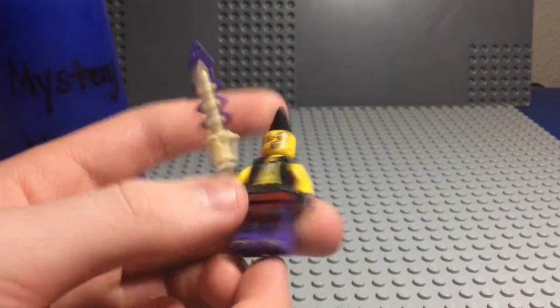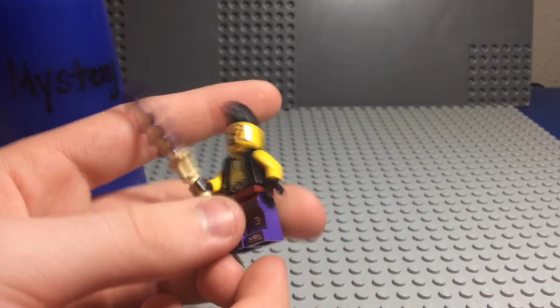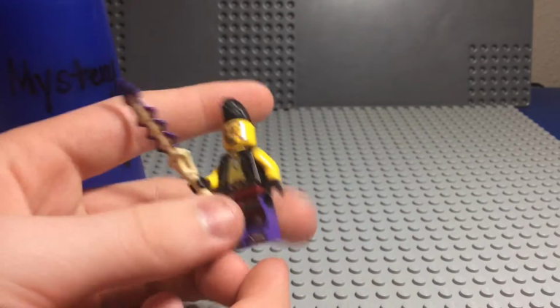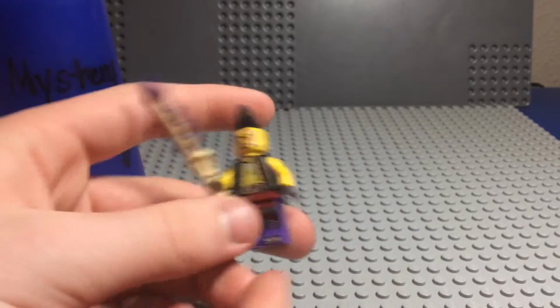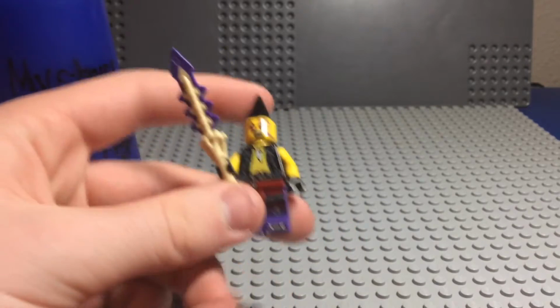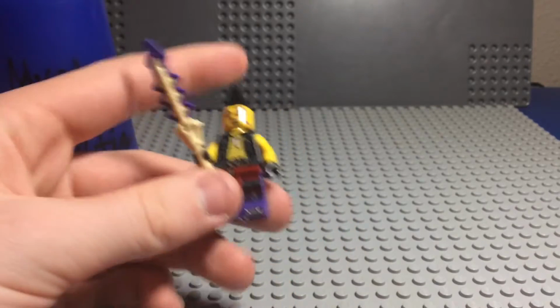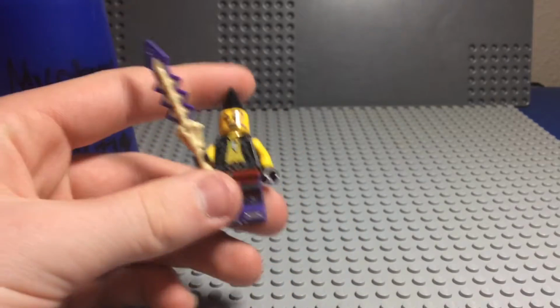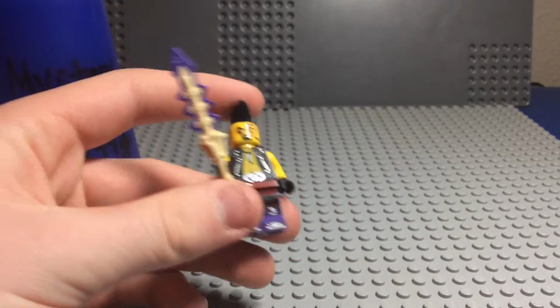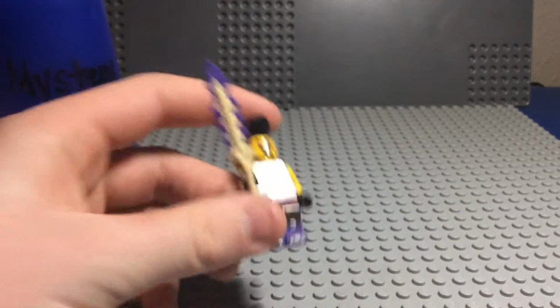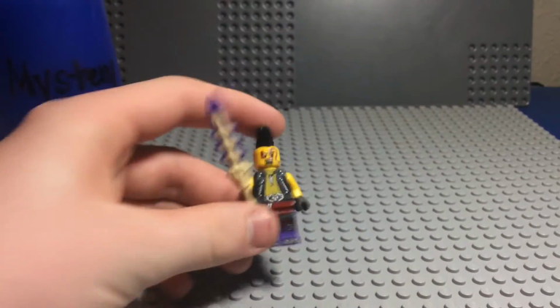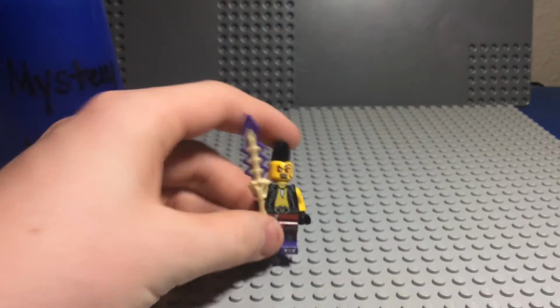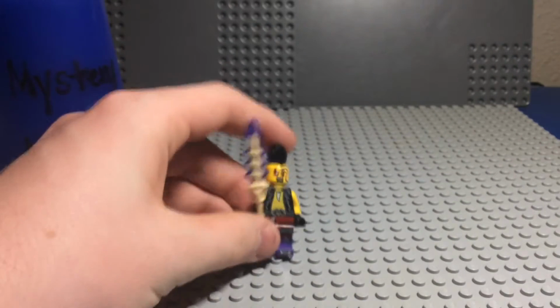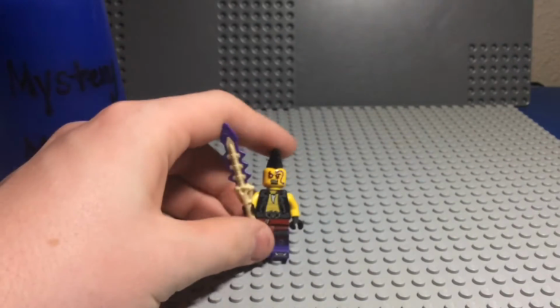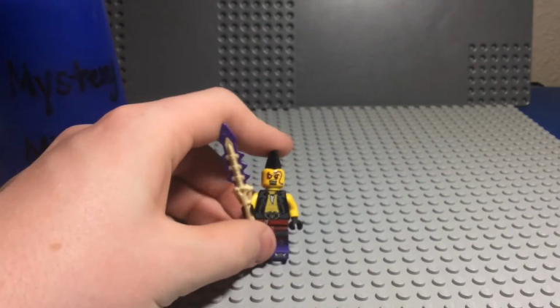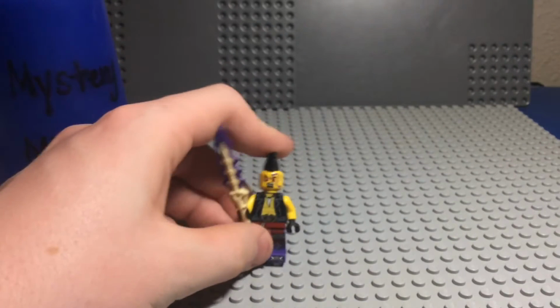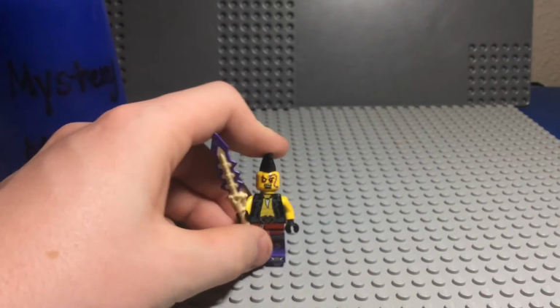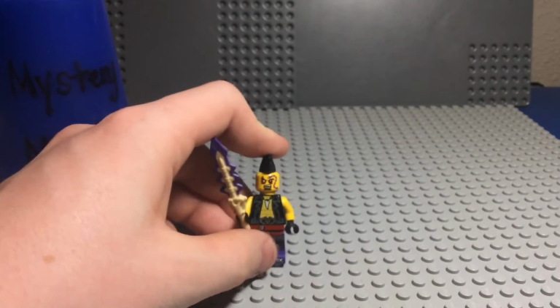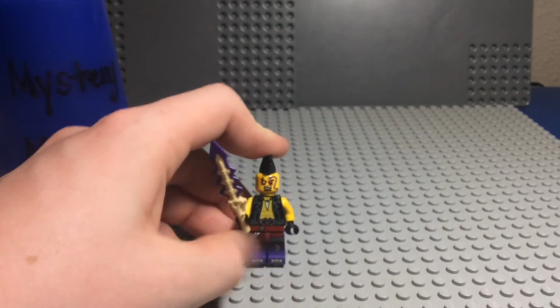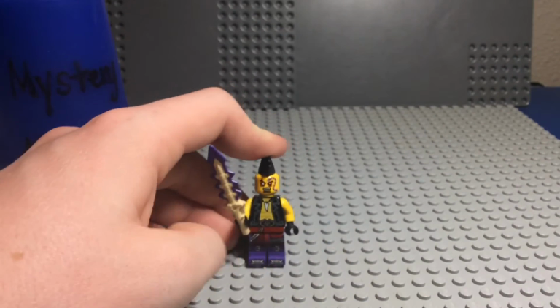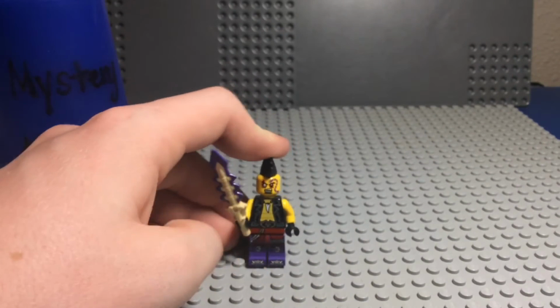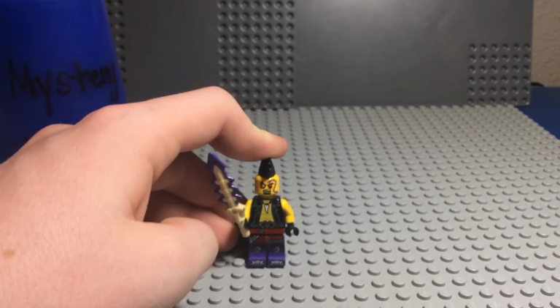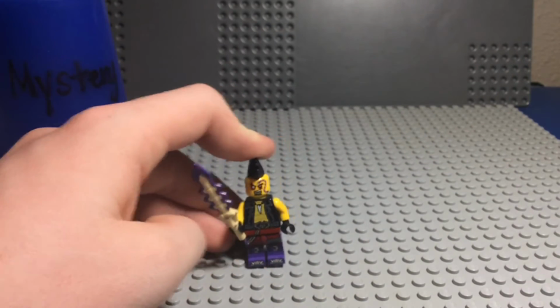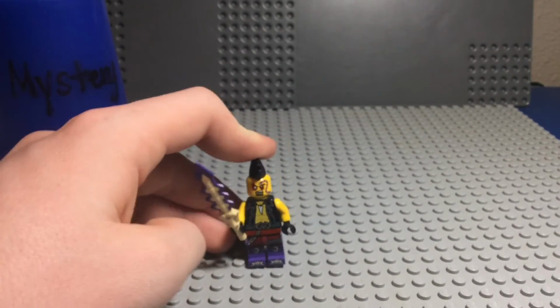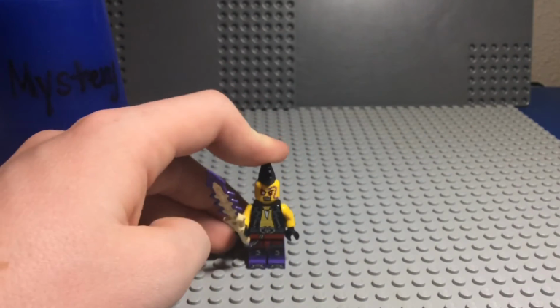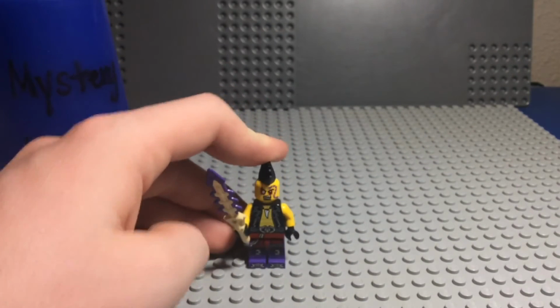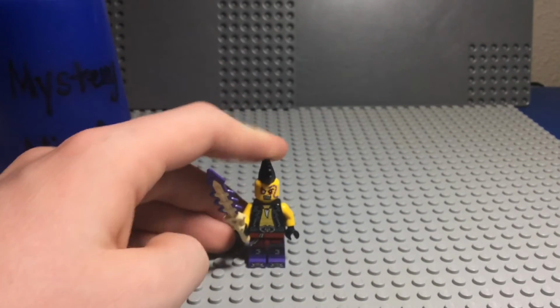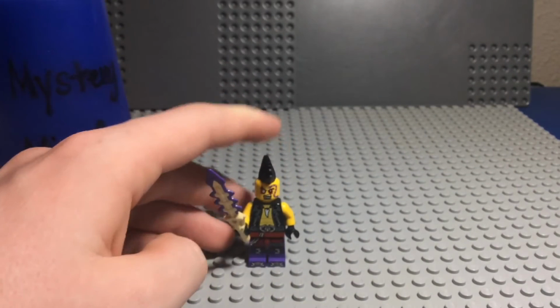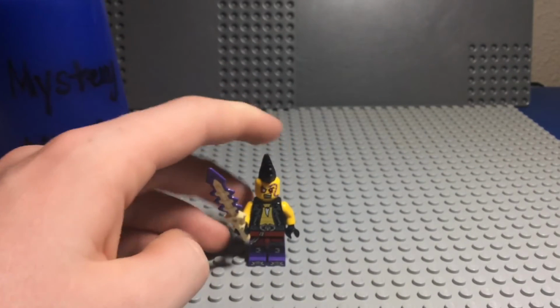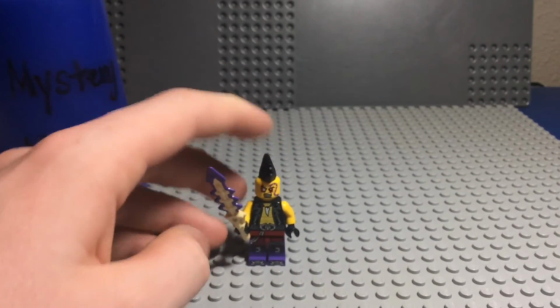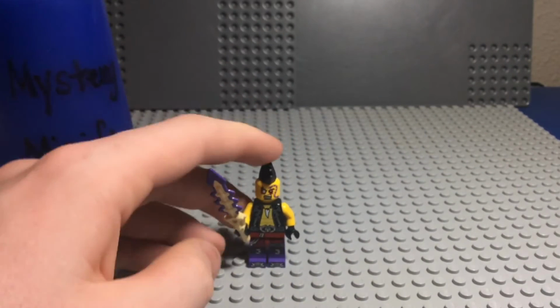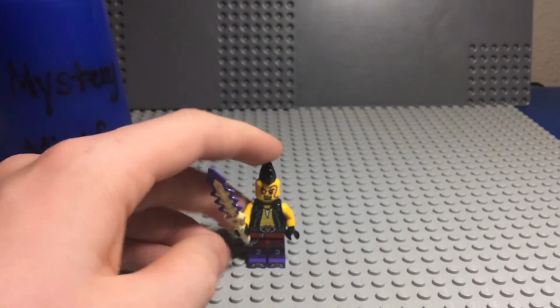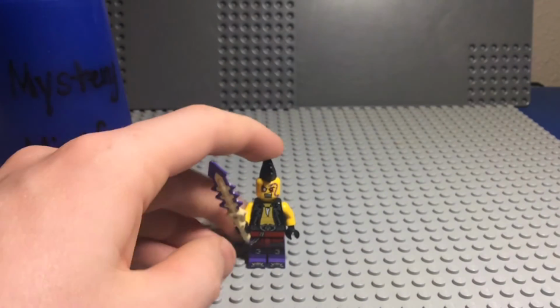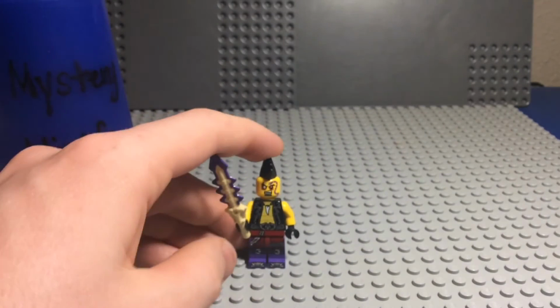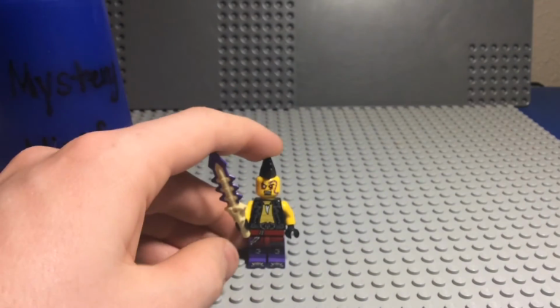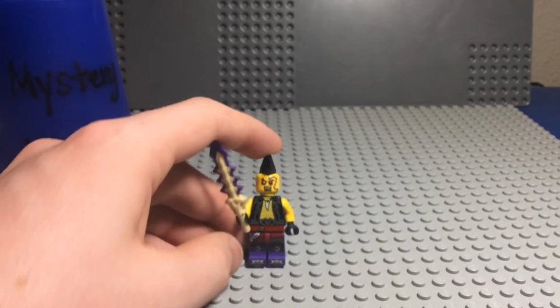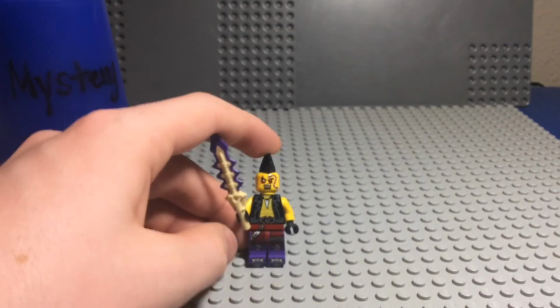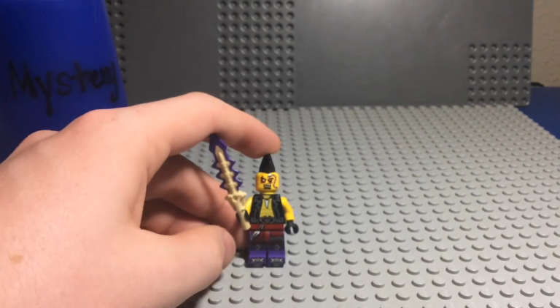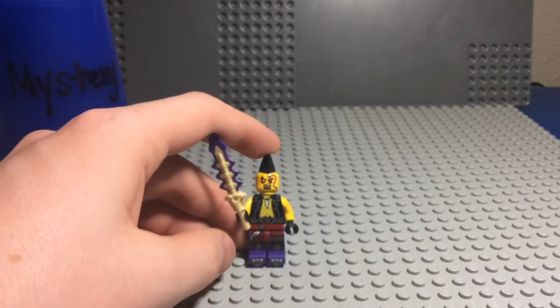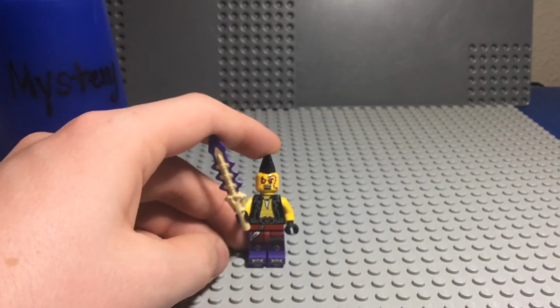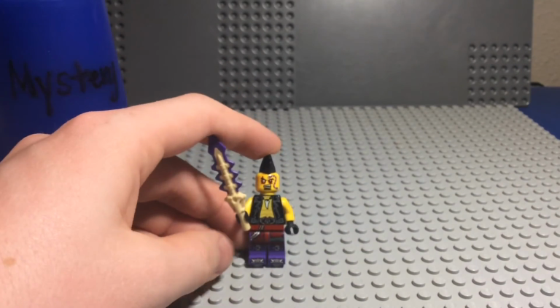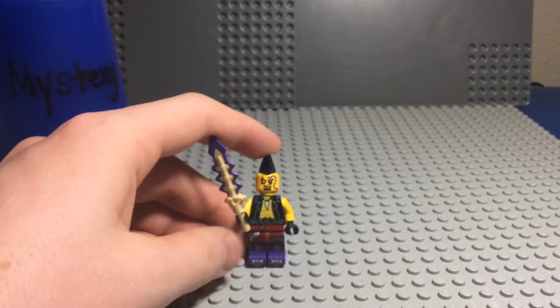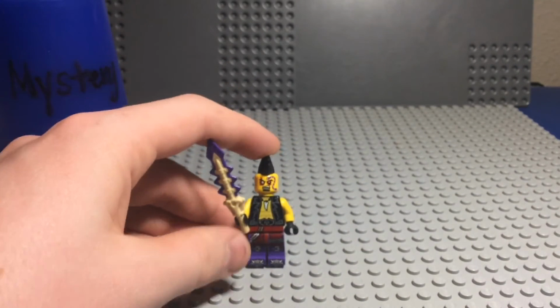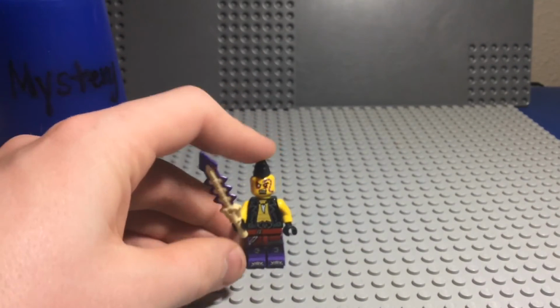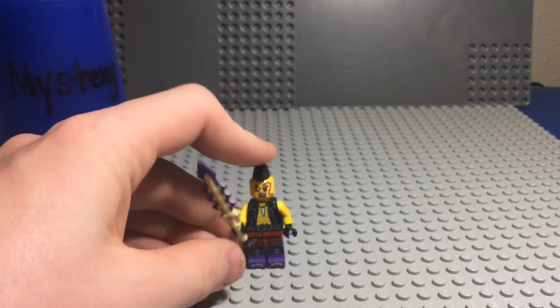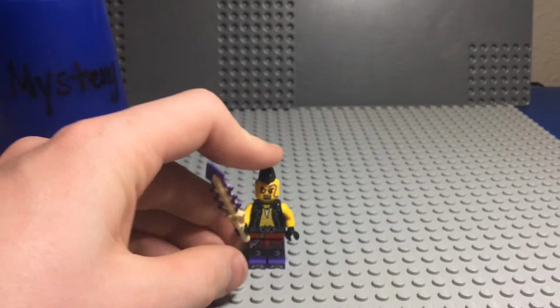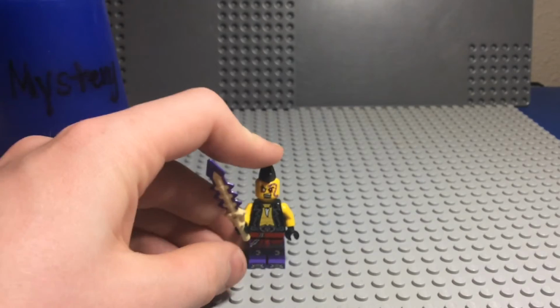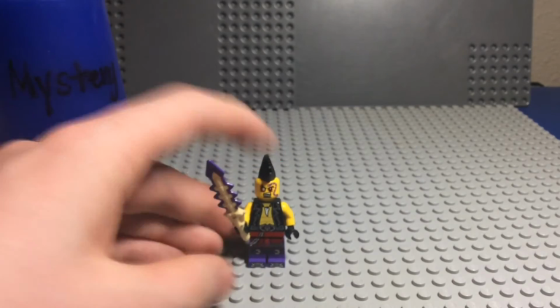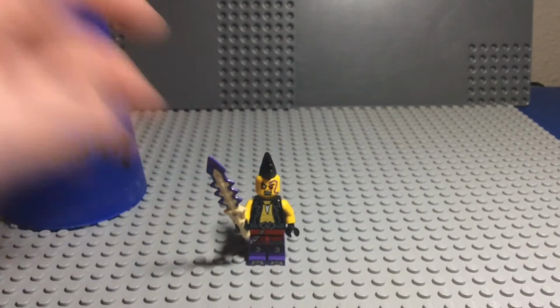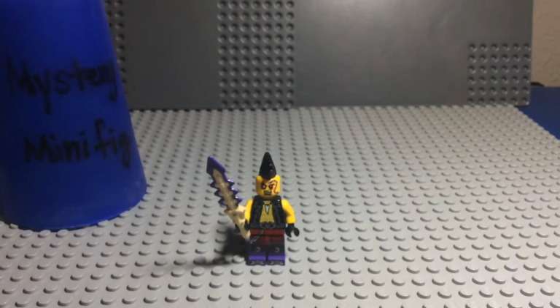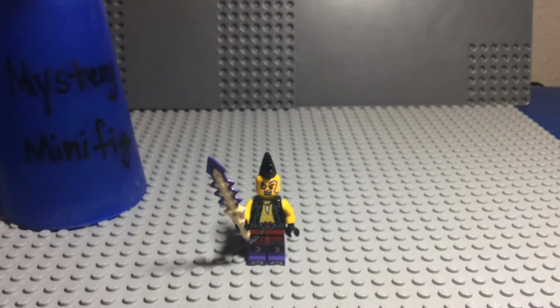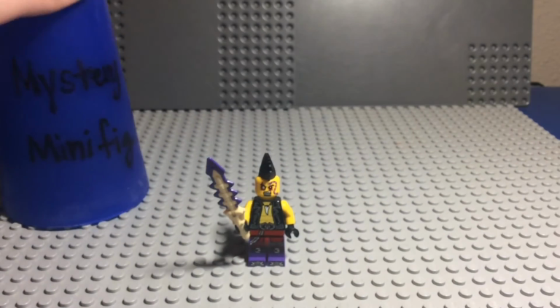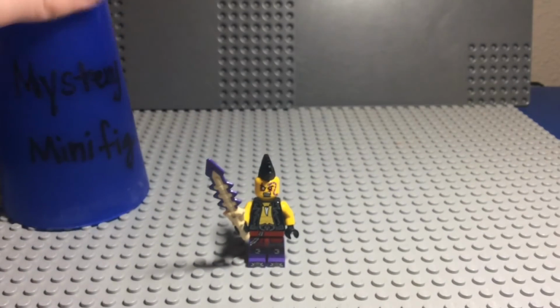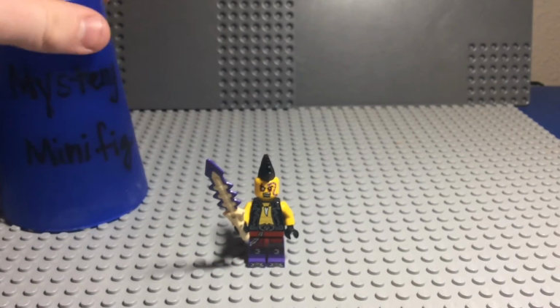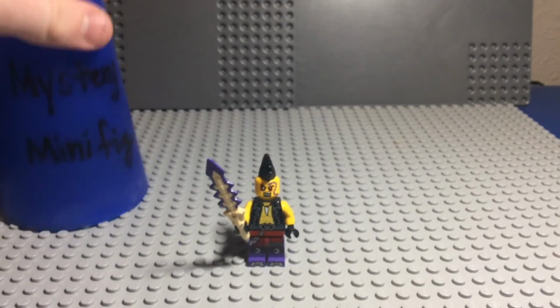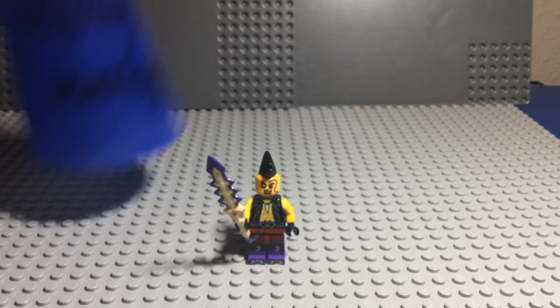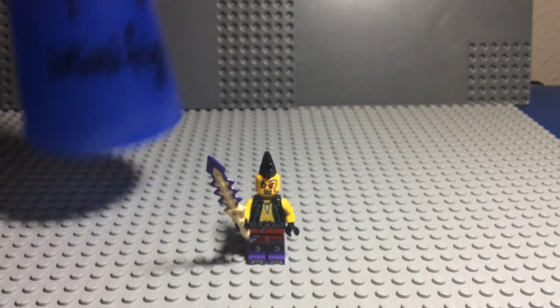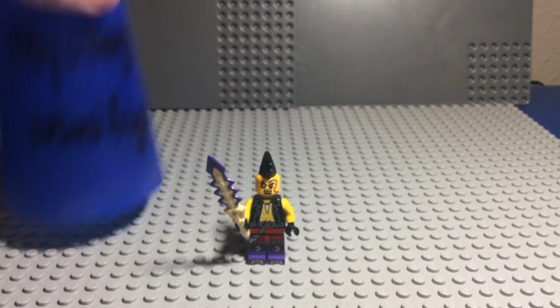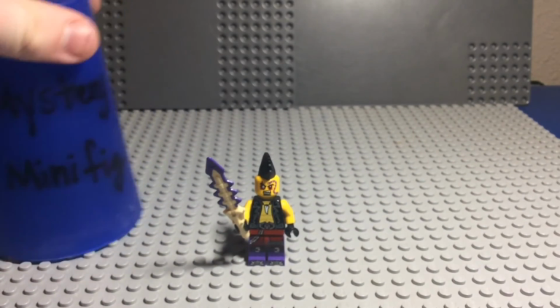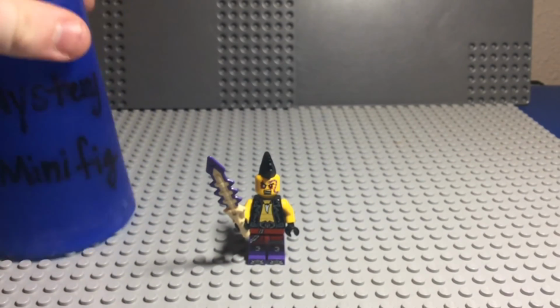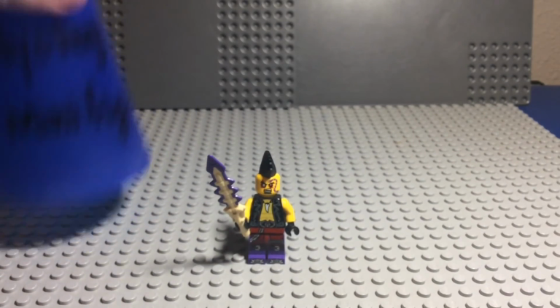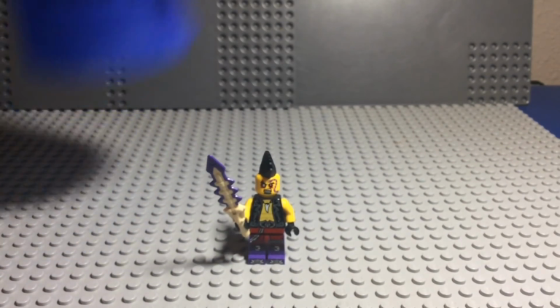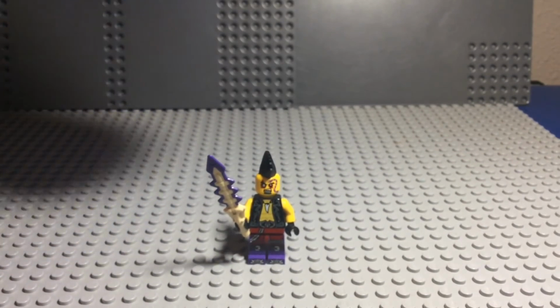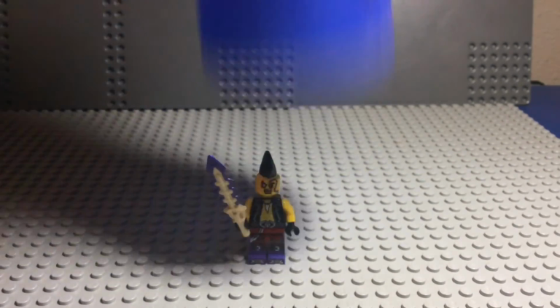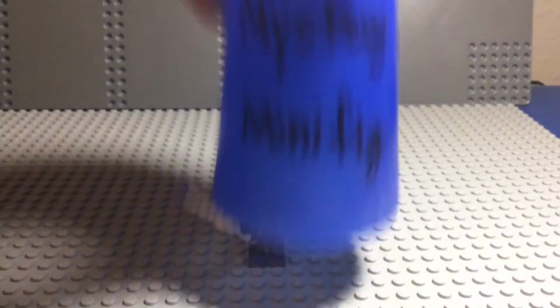Tell me in the comments what y'all think of this minifigure, and I'll catch you guys on the flip side. Ninja-go!